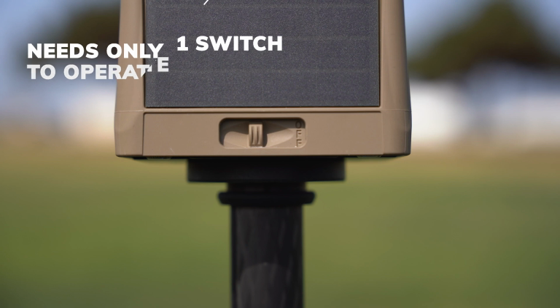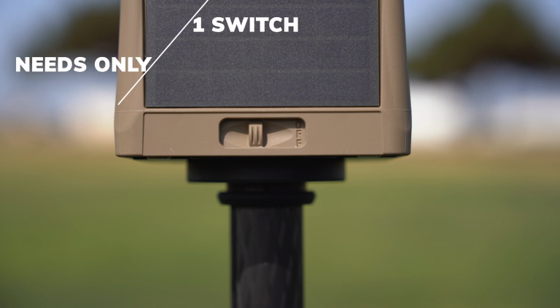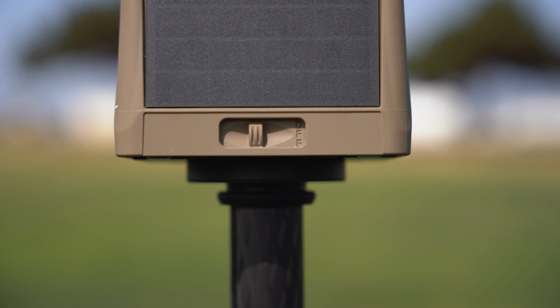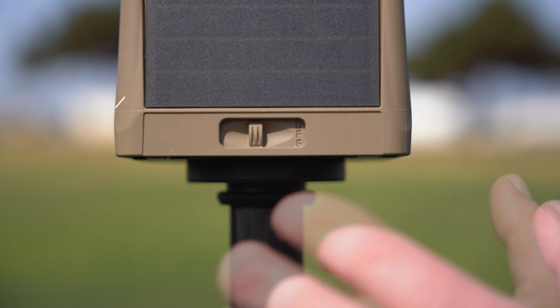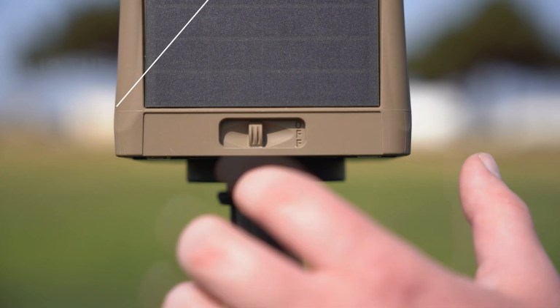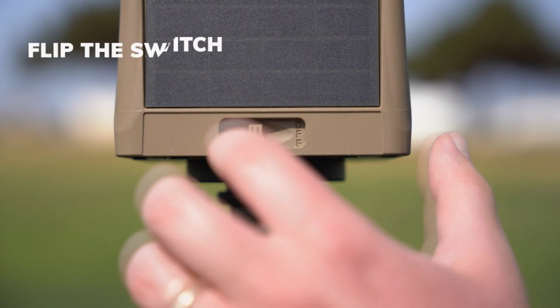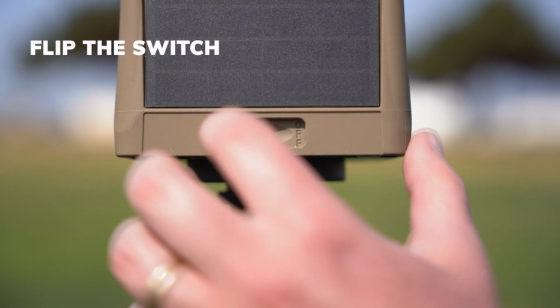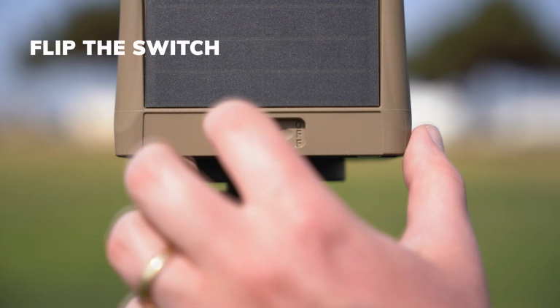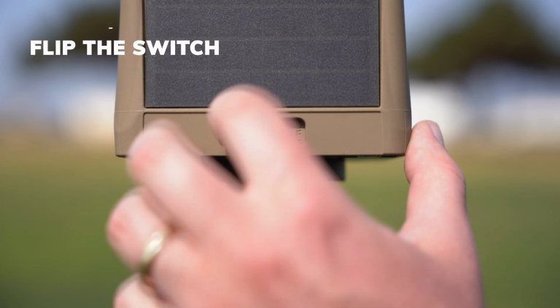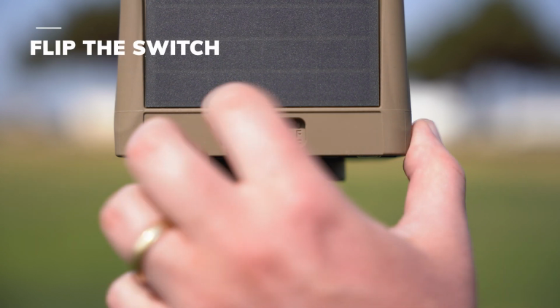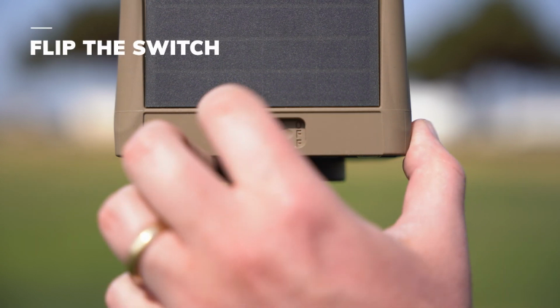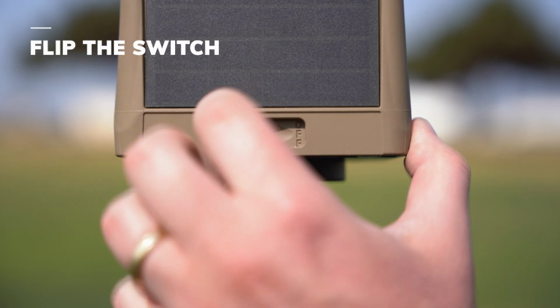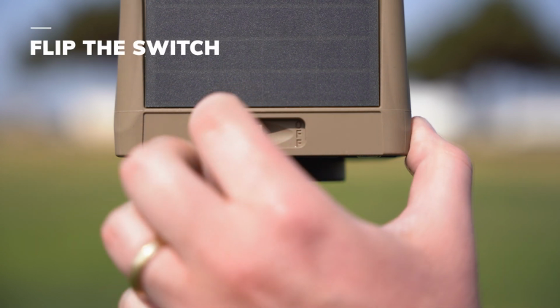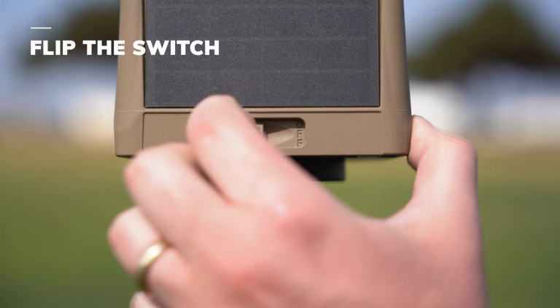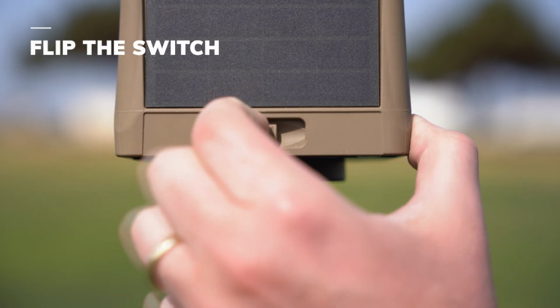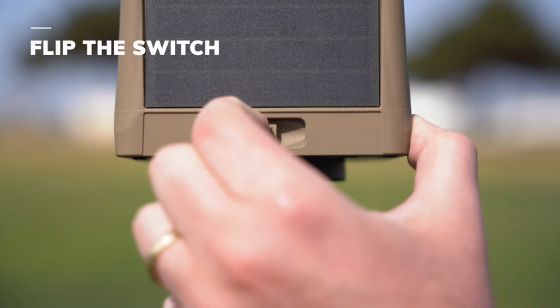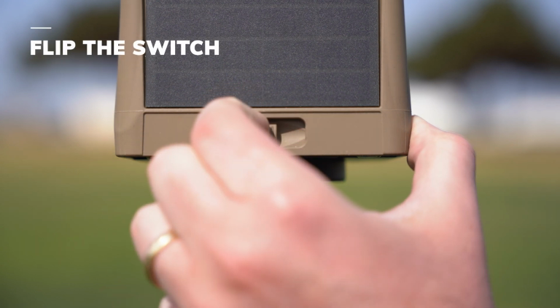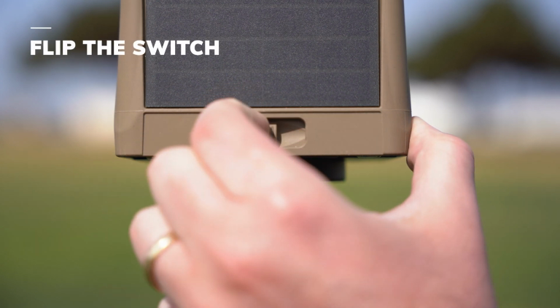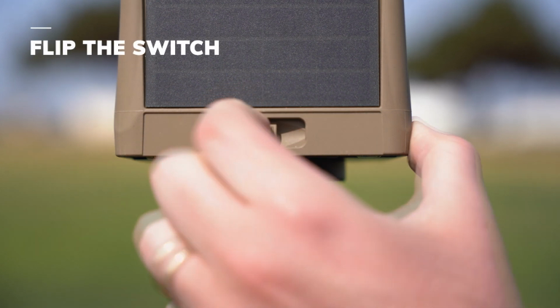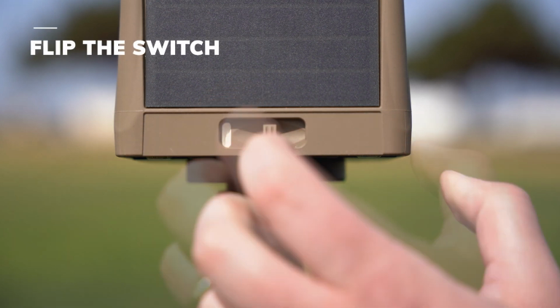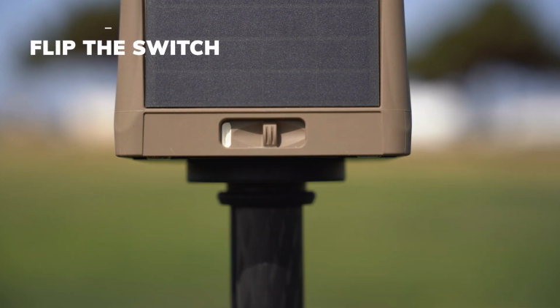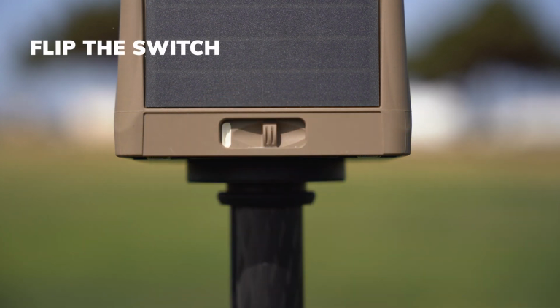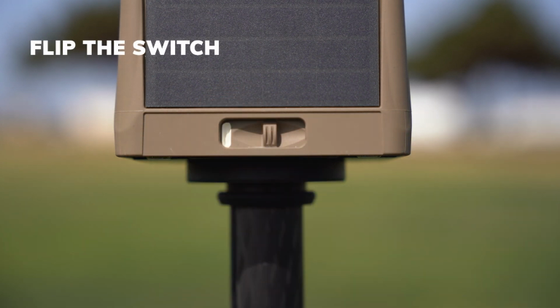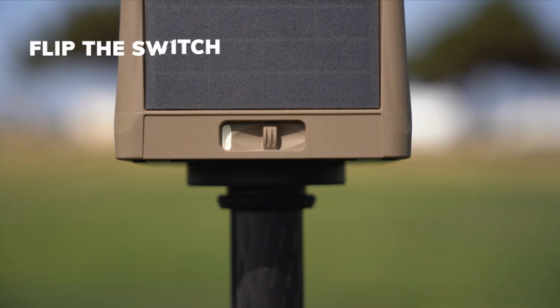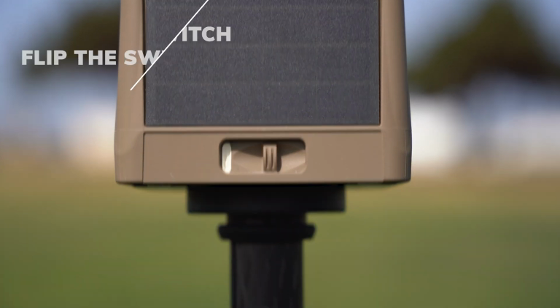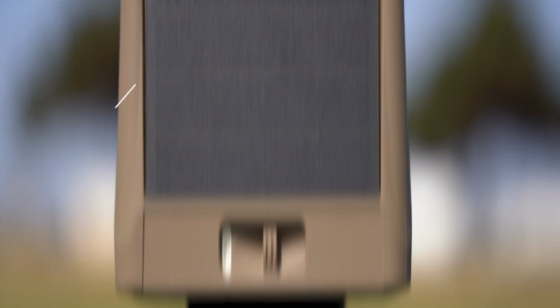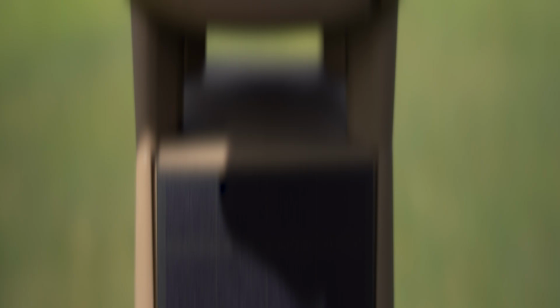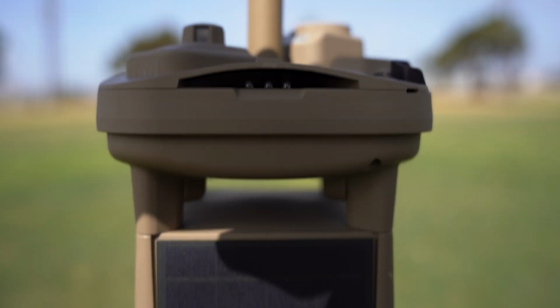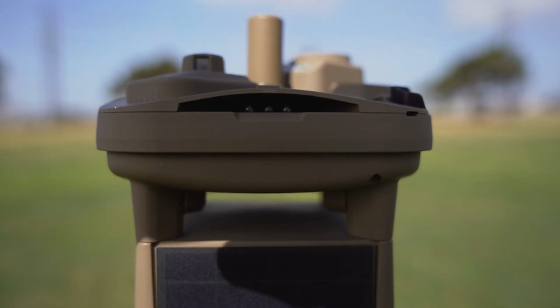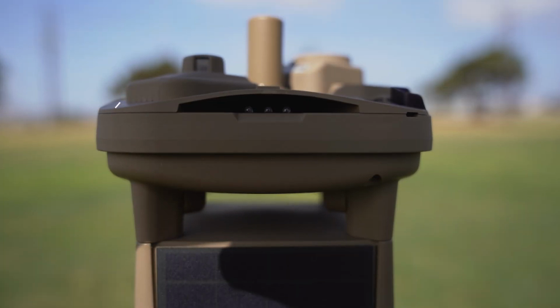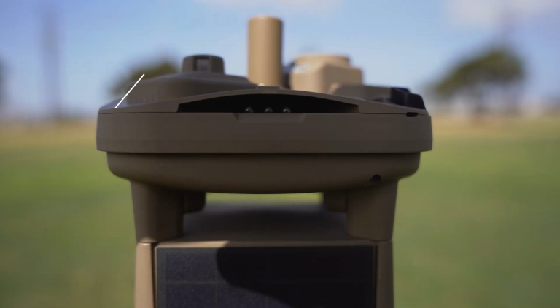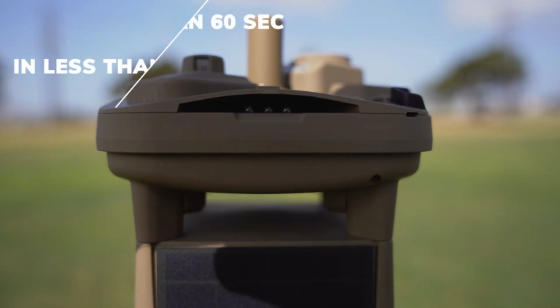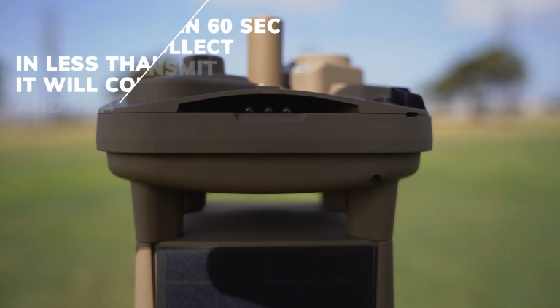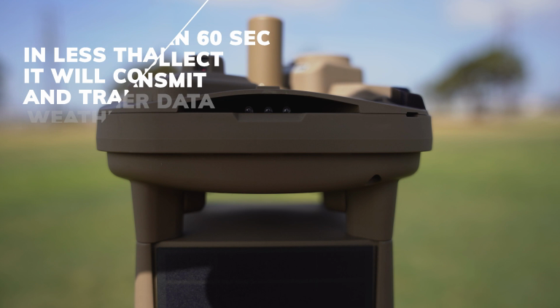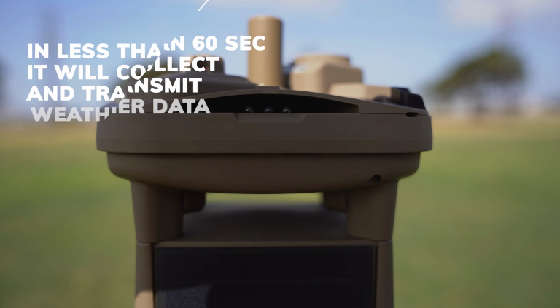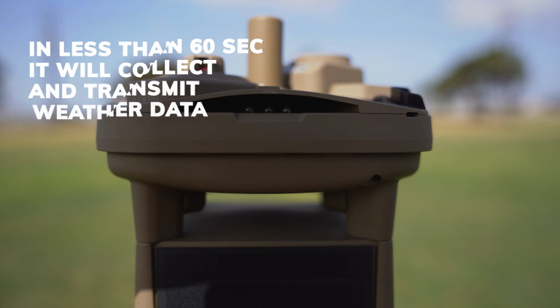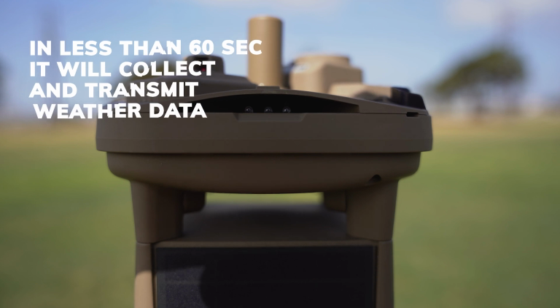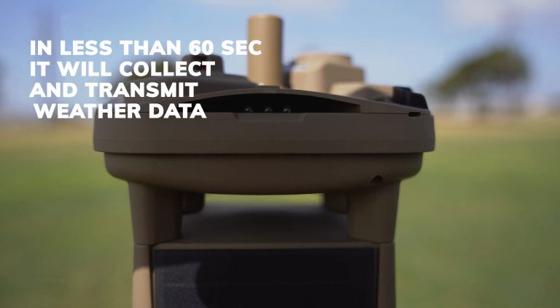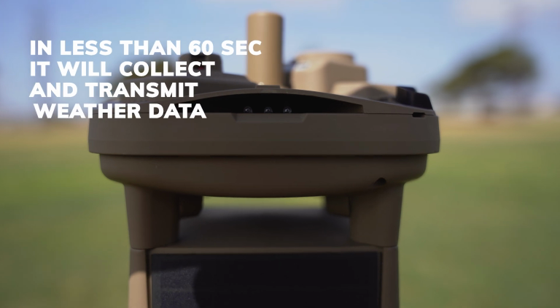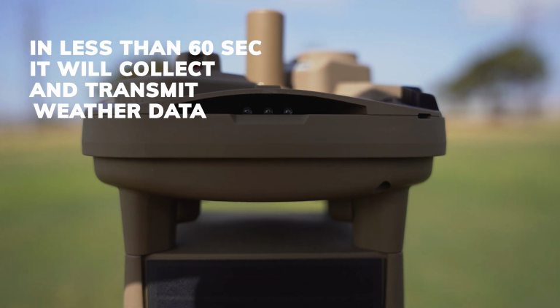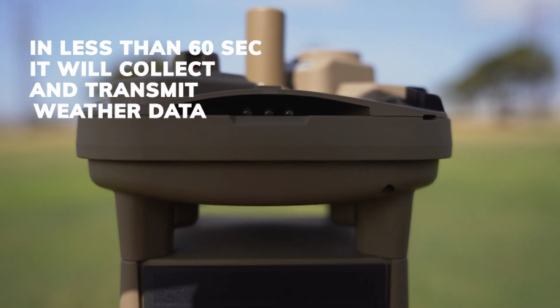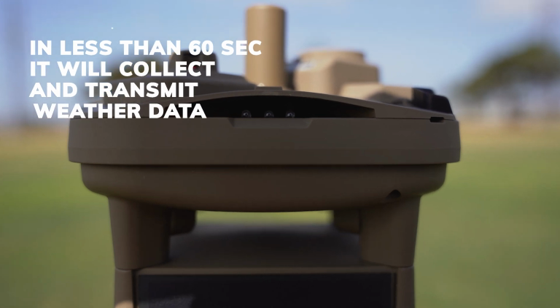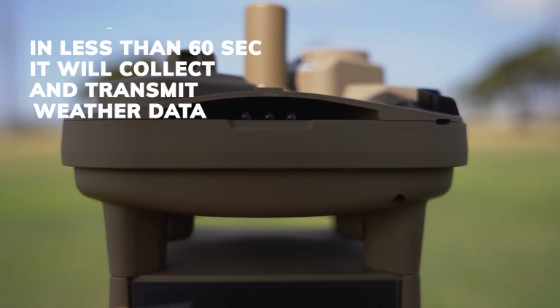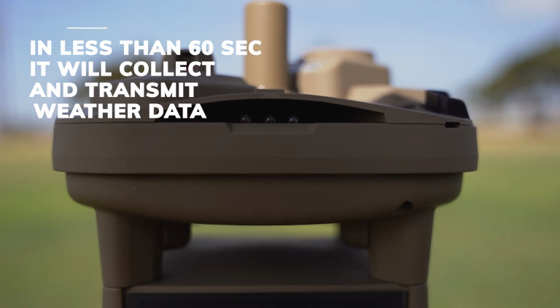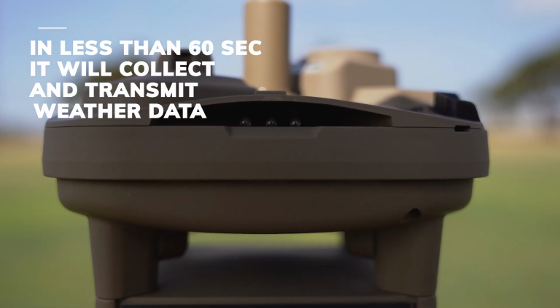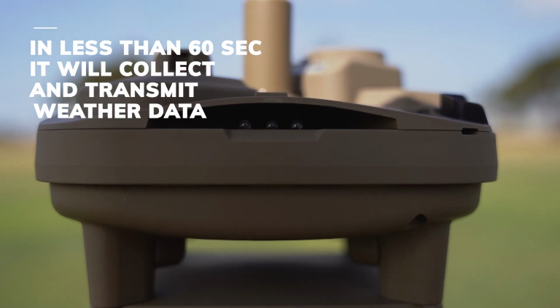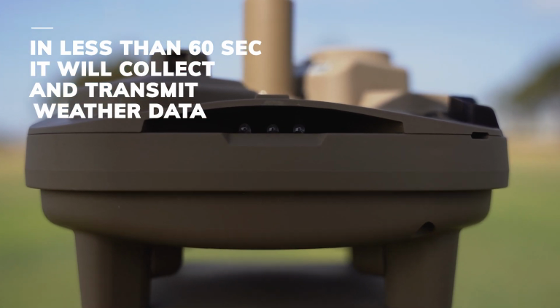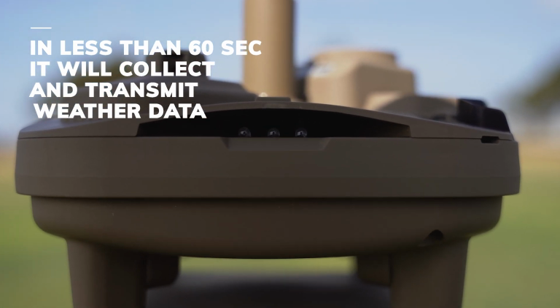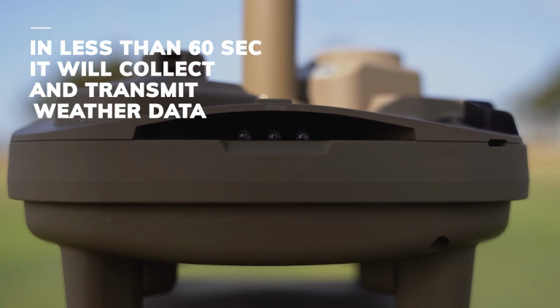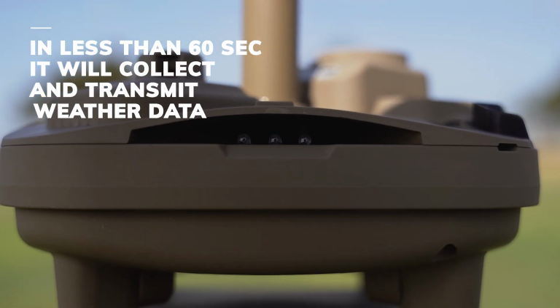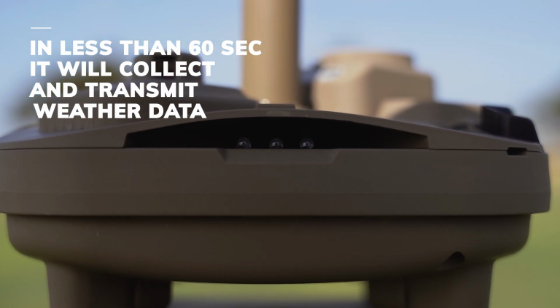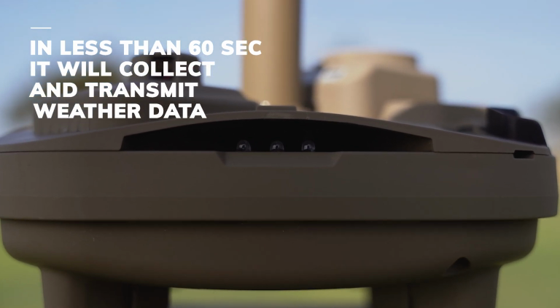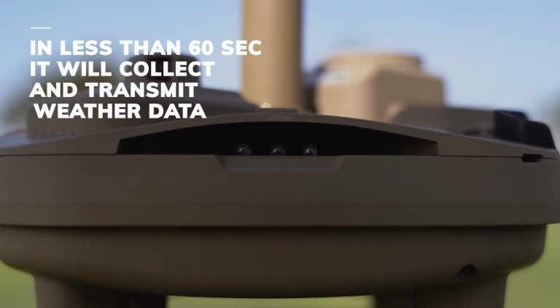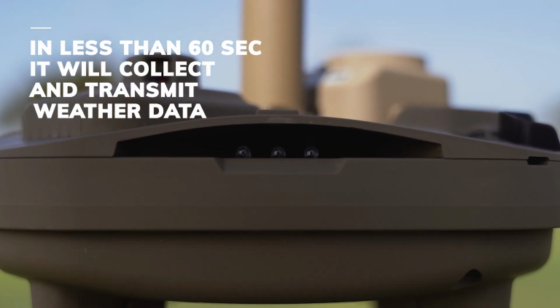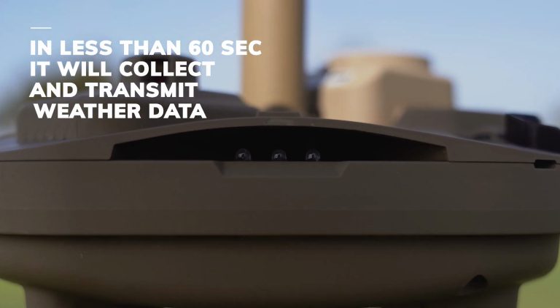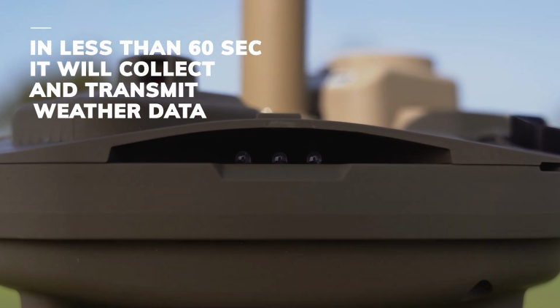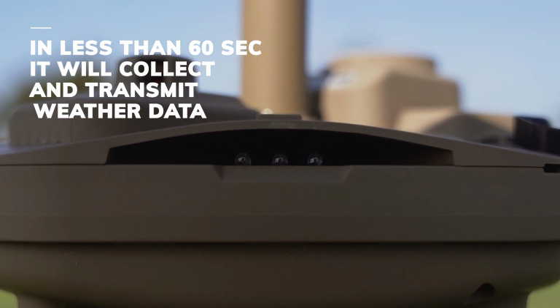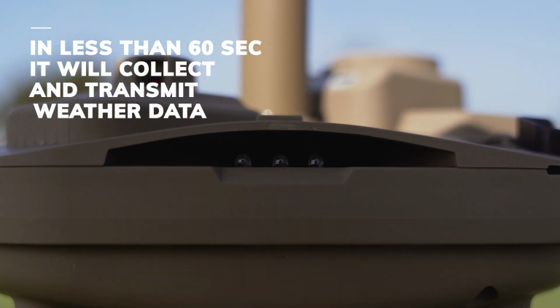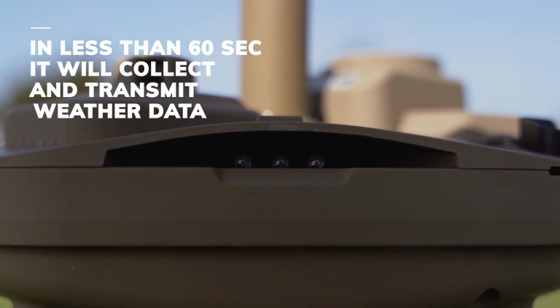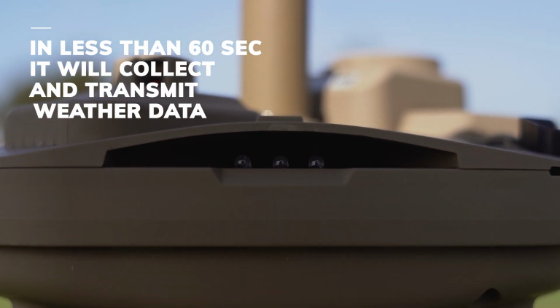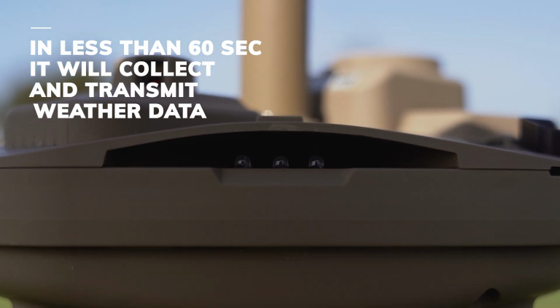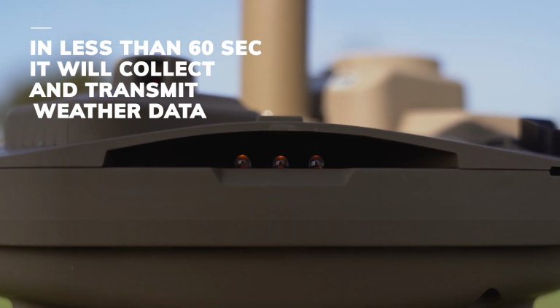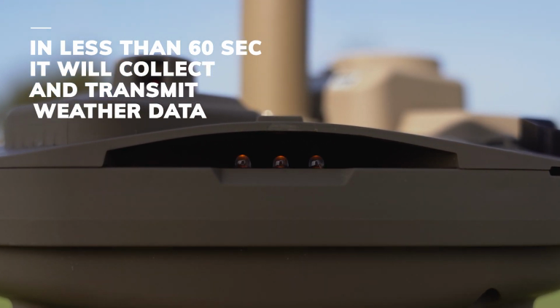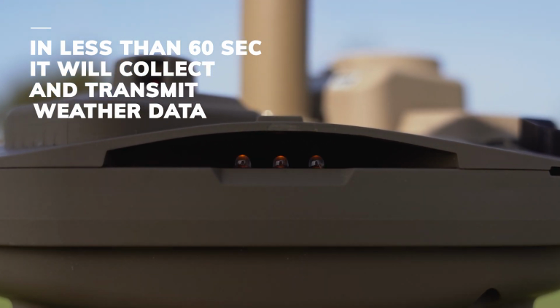Flip the switch, and in less than 60 seconds it begins collecting and transmitting weather data.